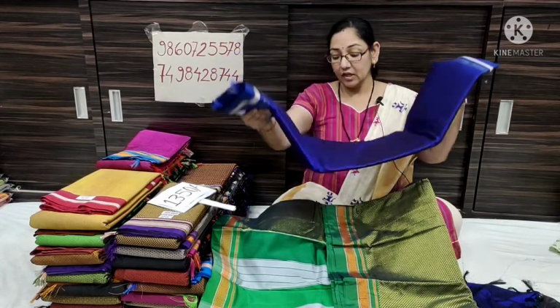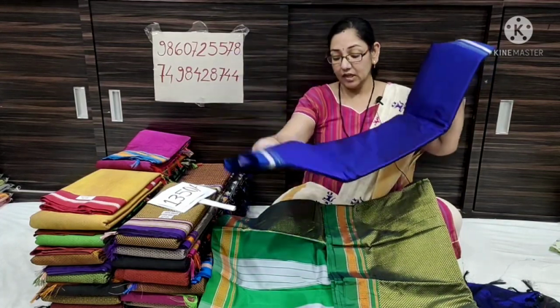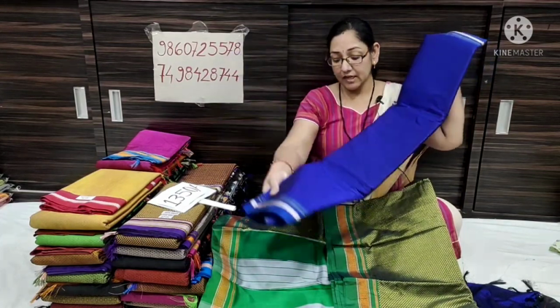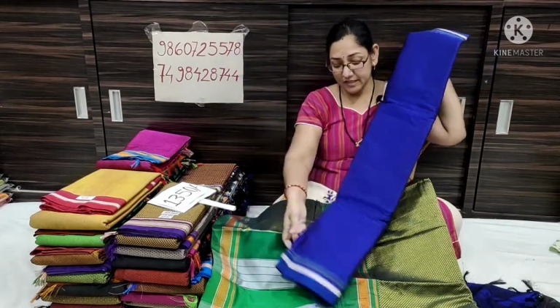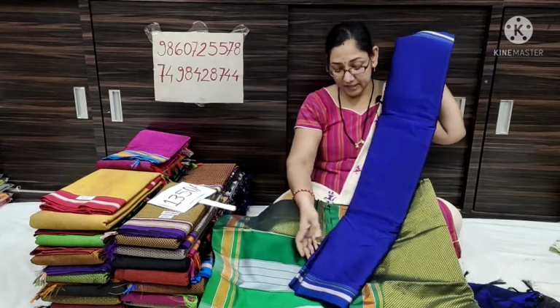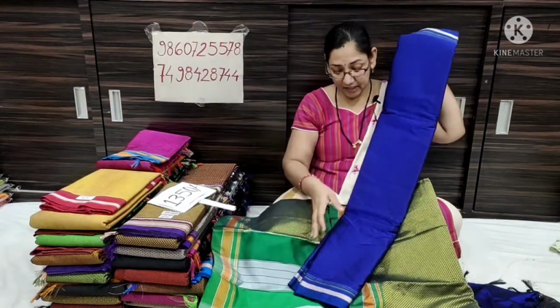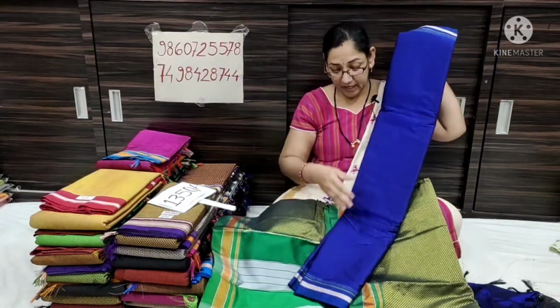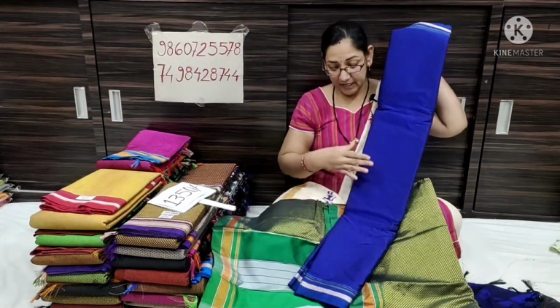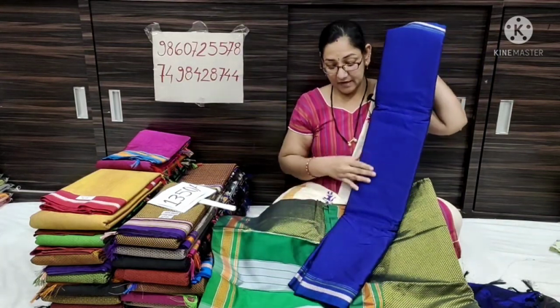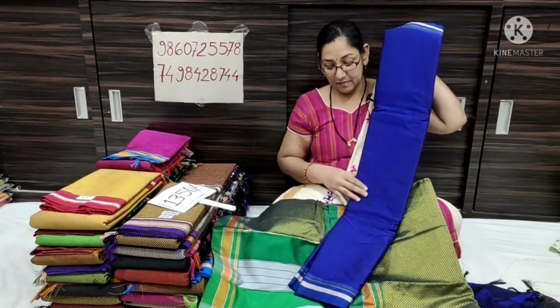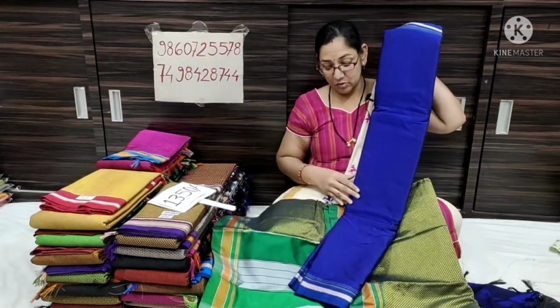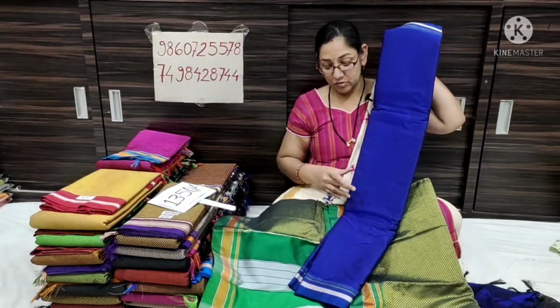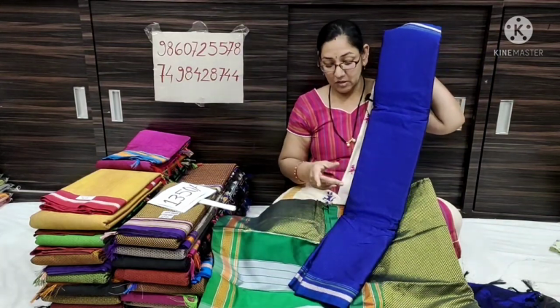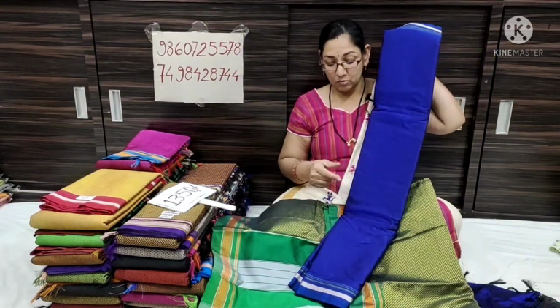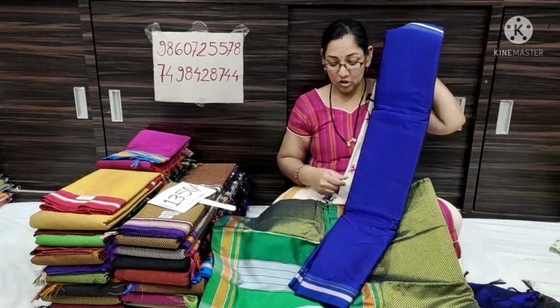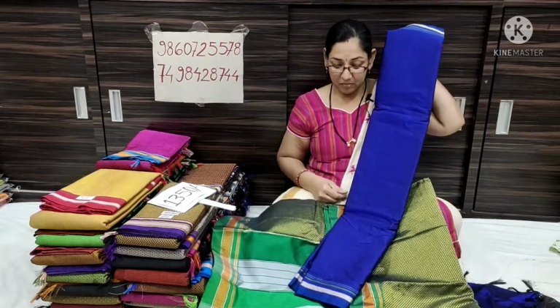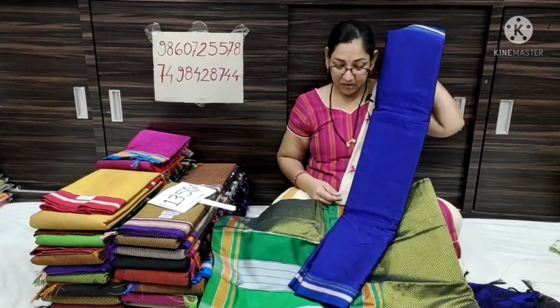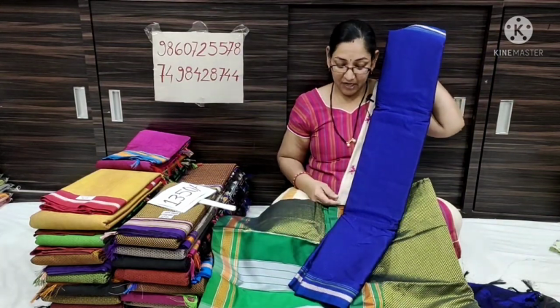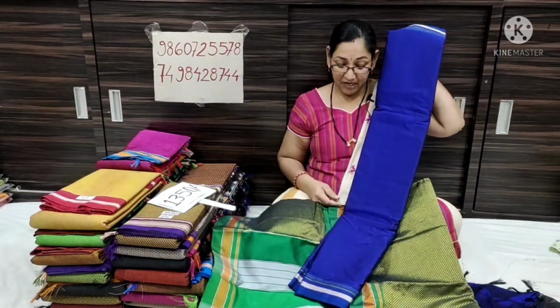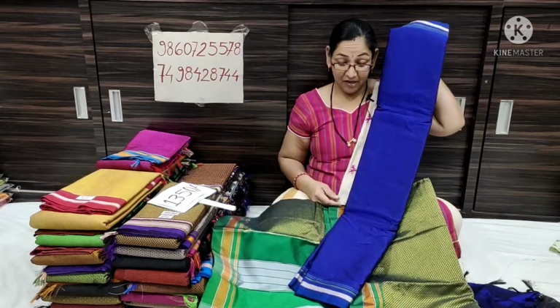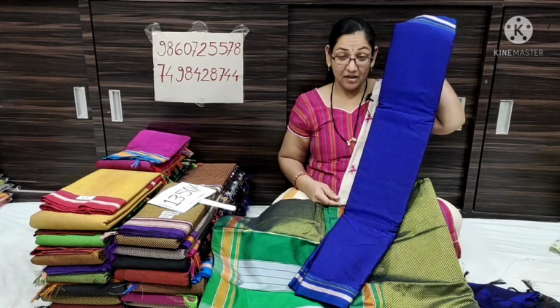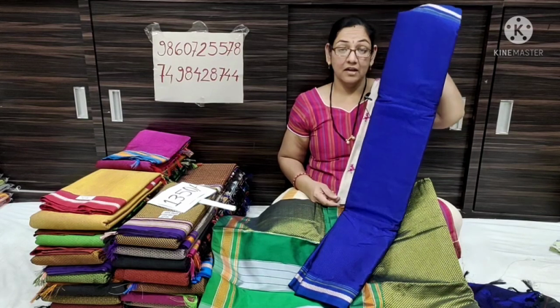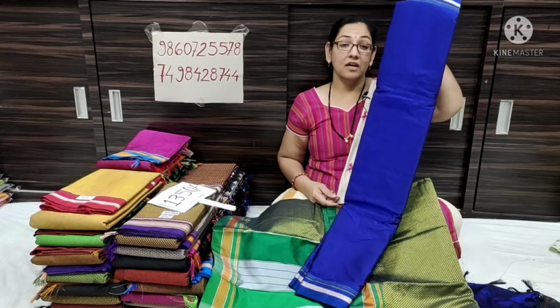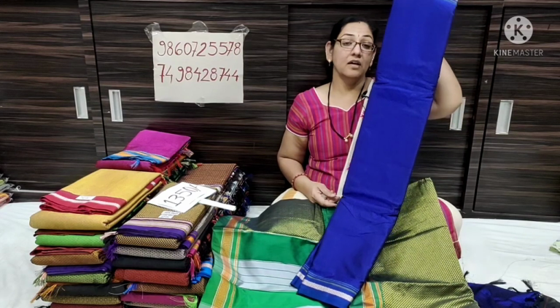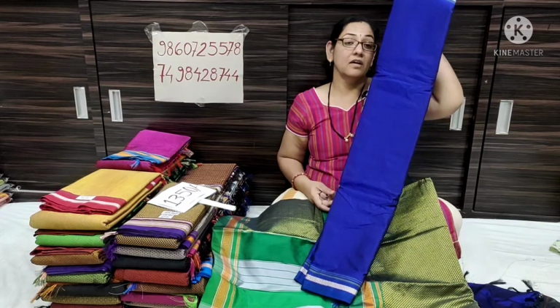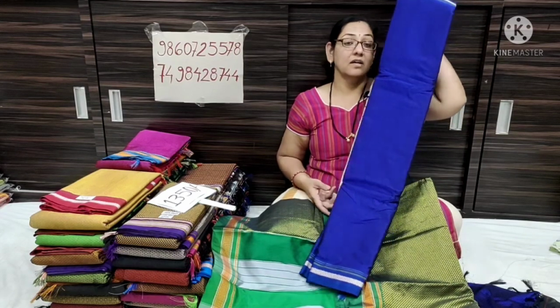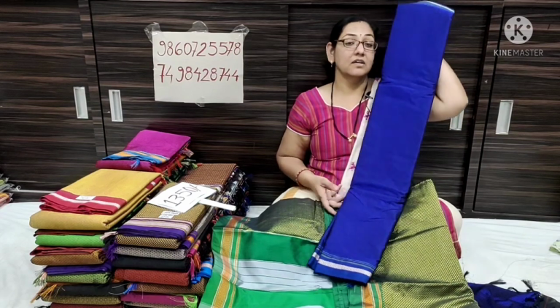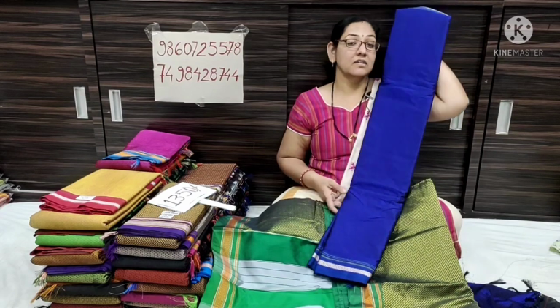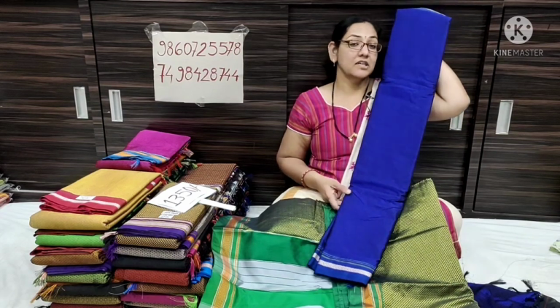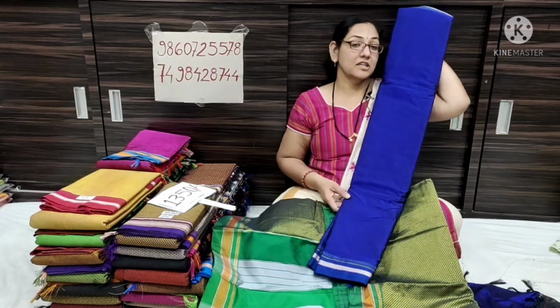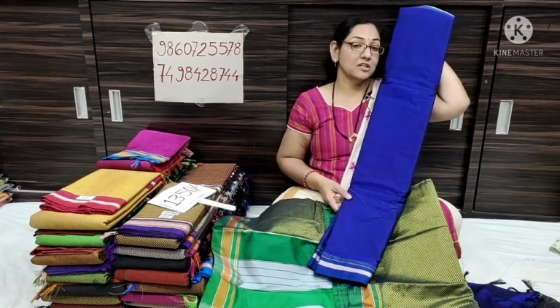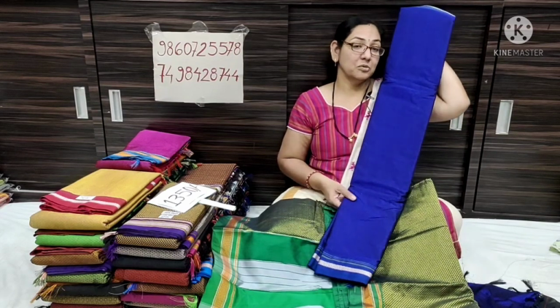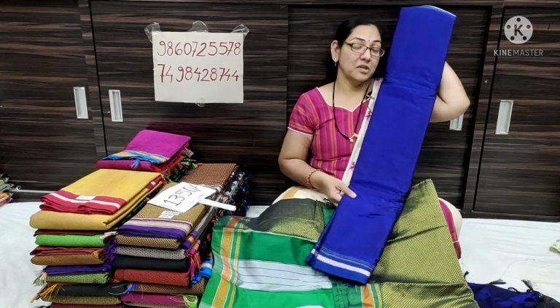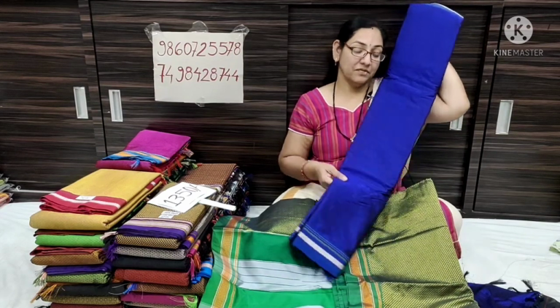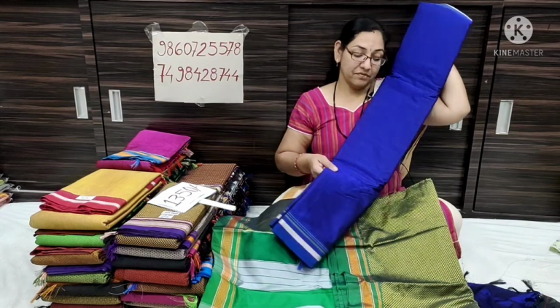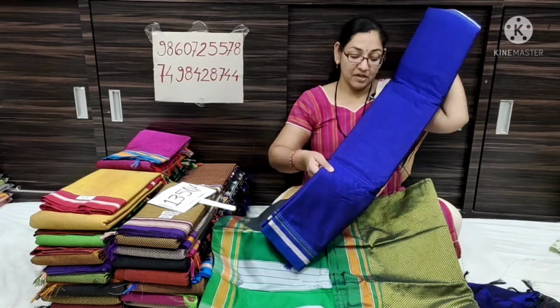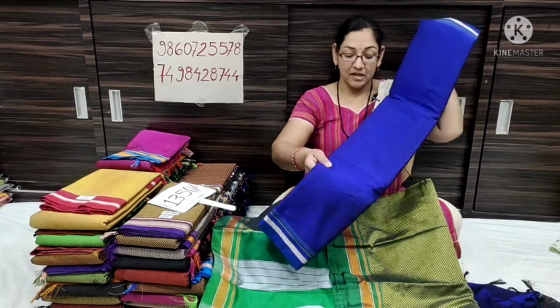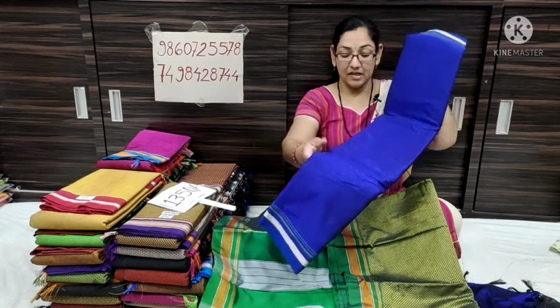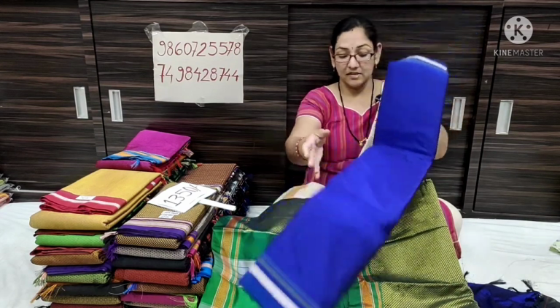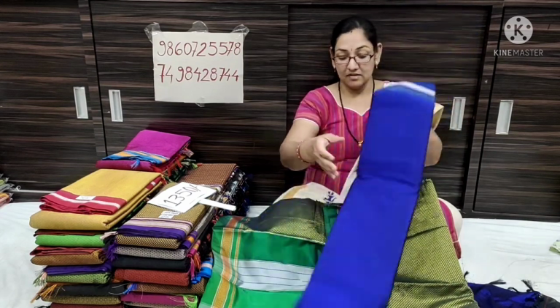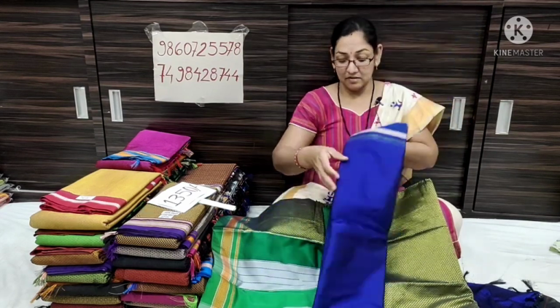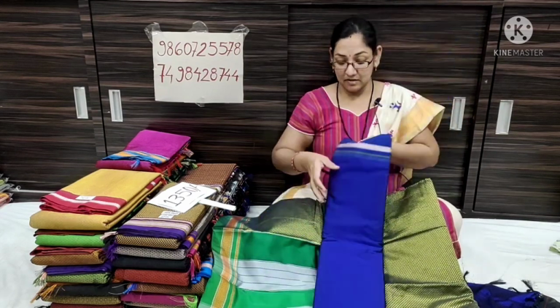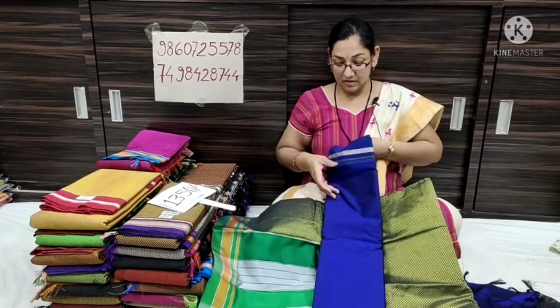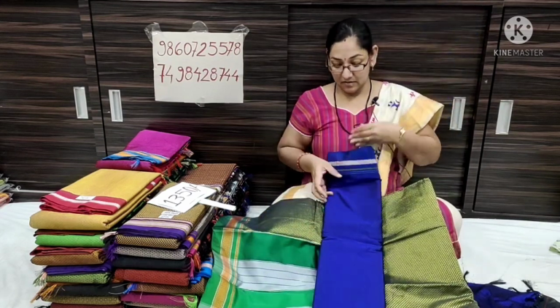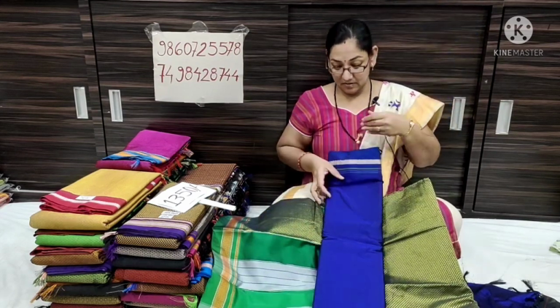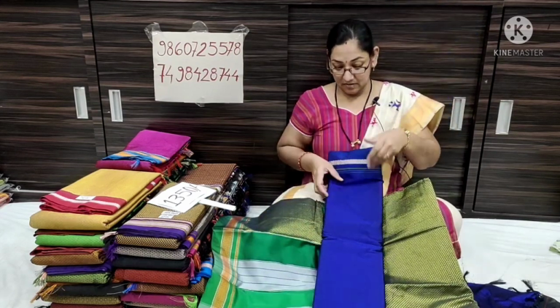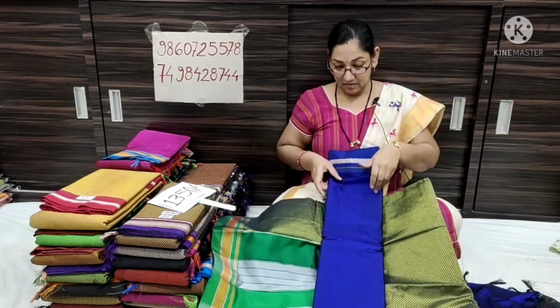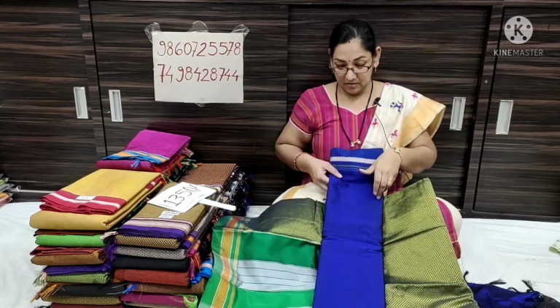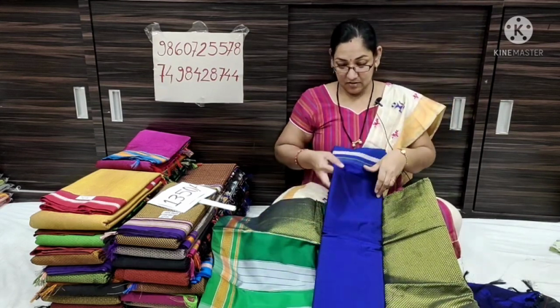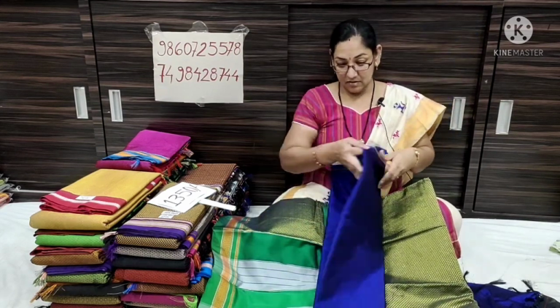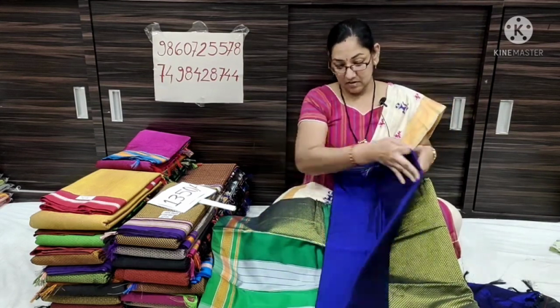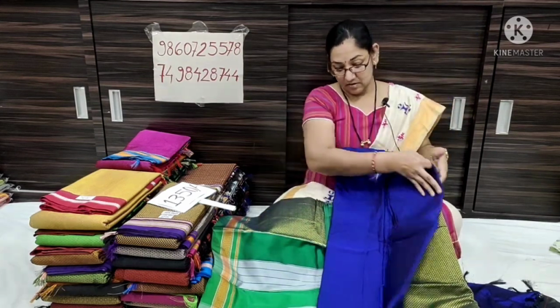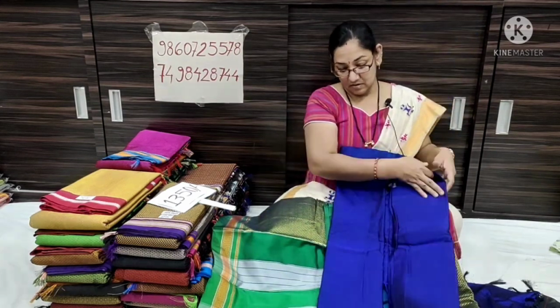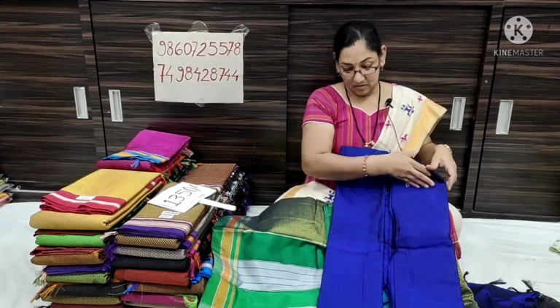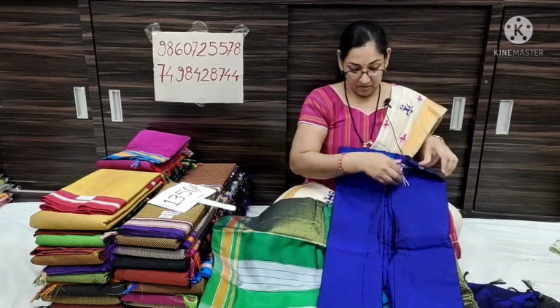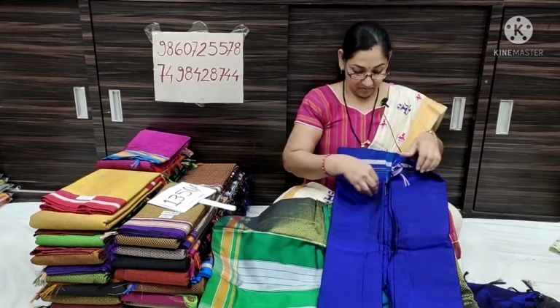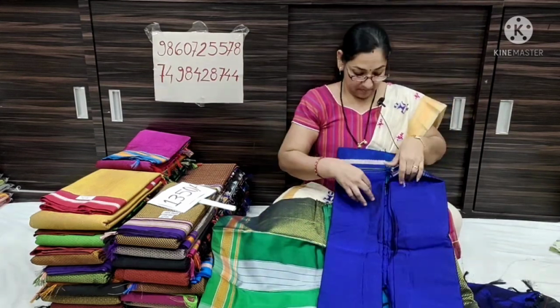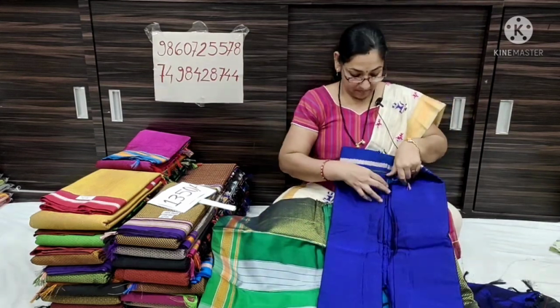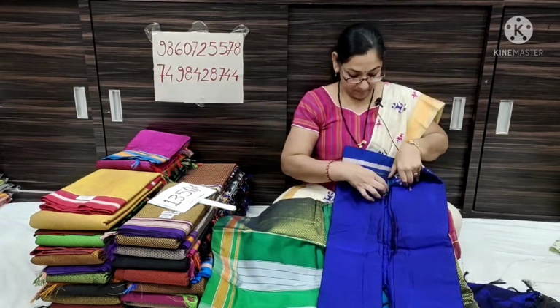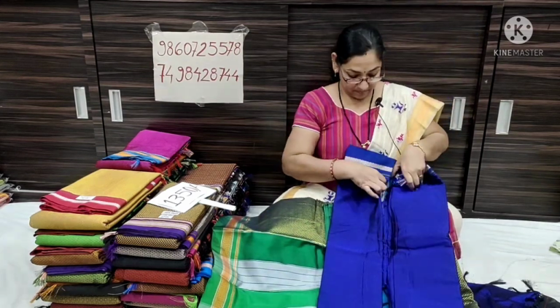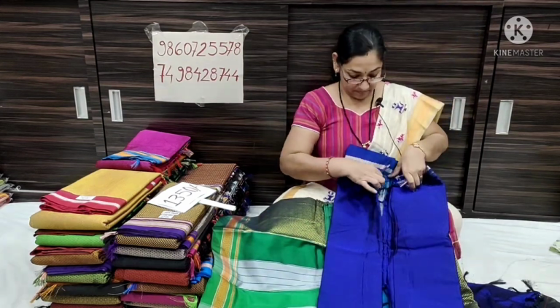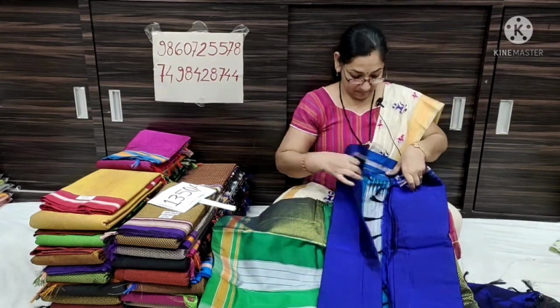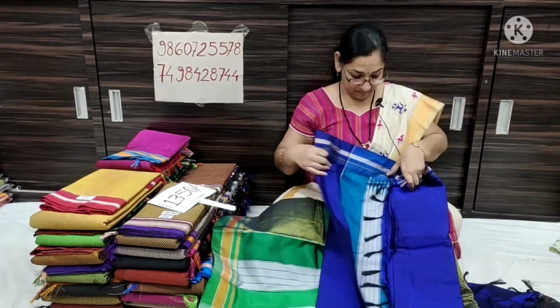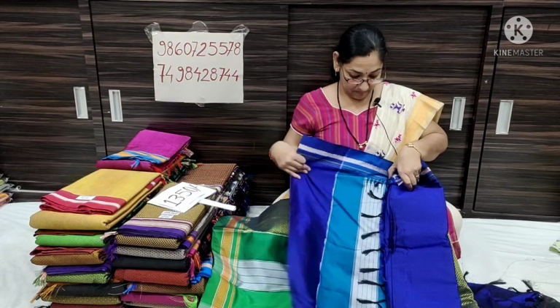The next color is navy blue with a self border. This navy blue self border color is different and unique in the collection.